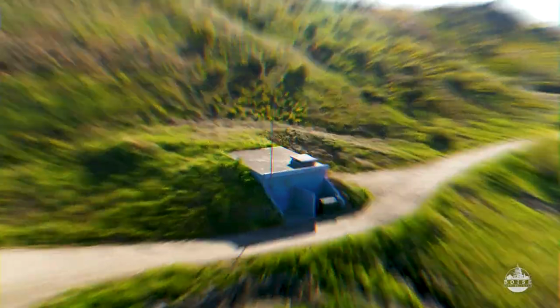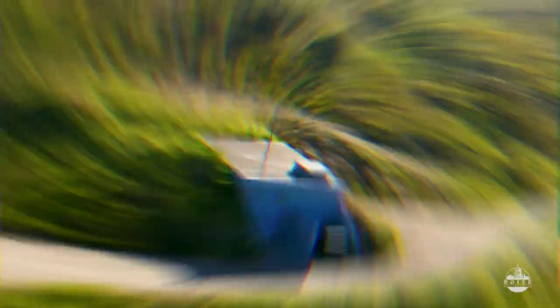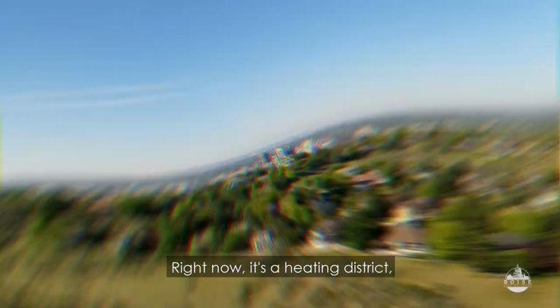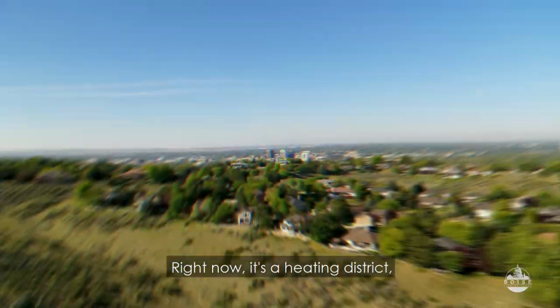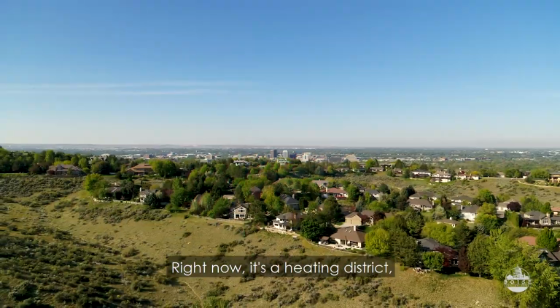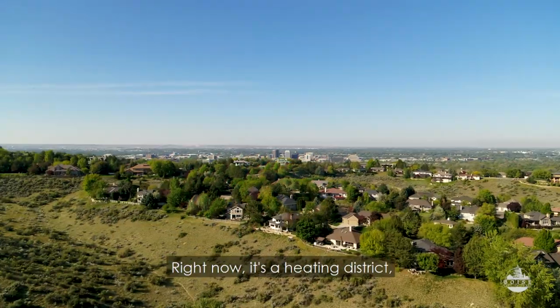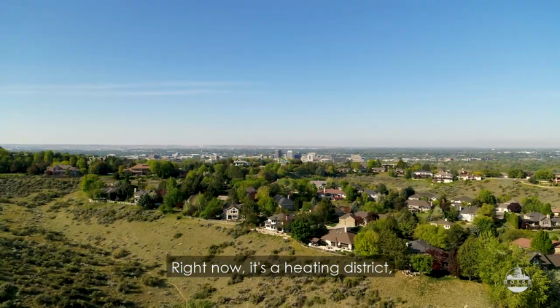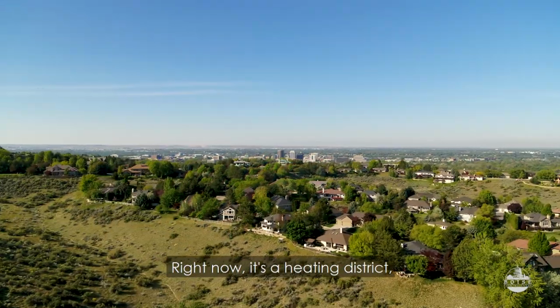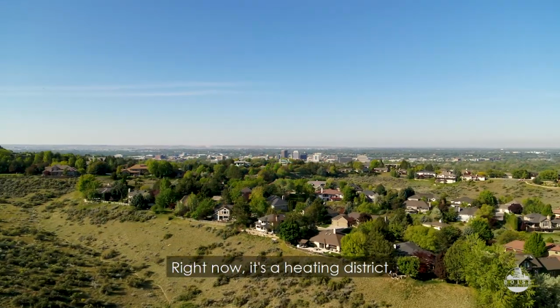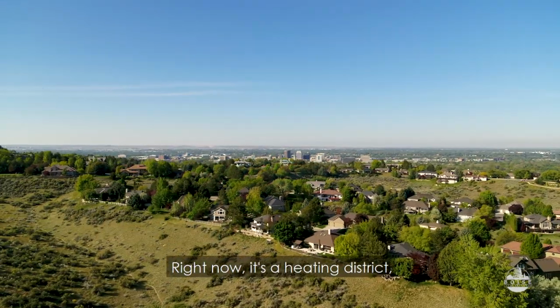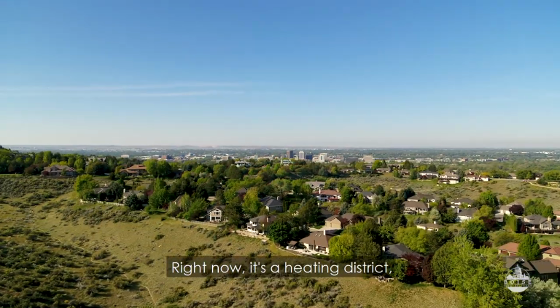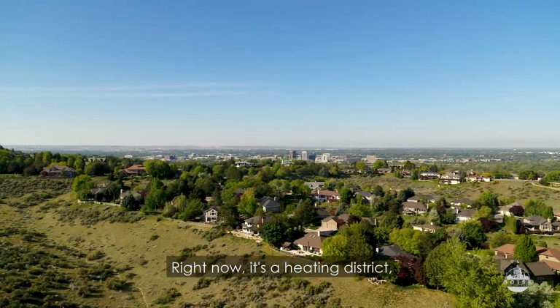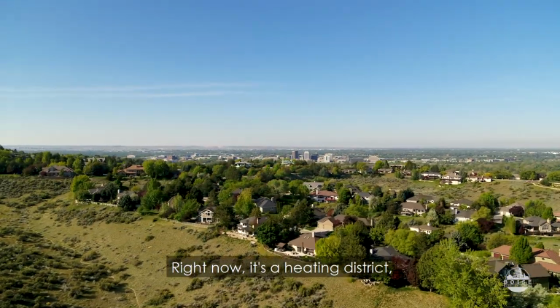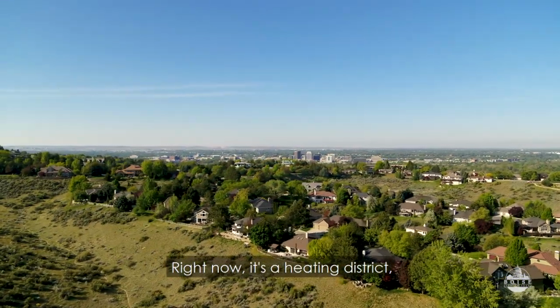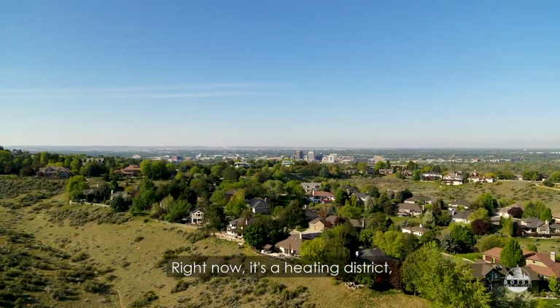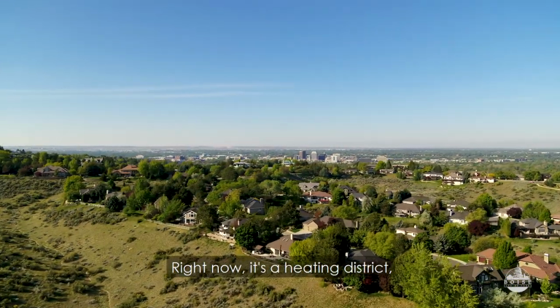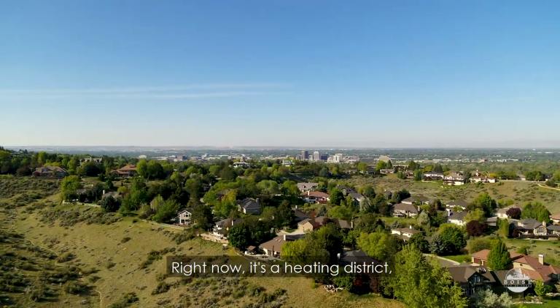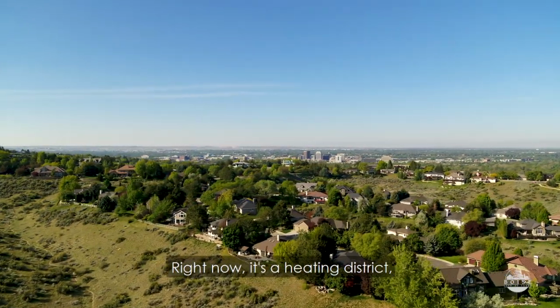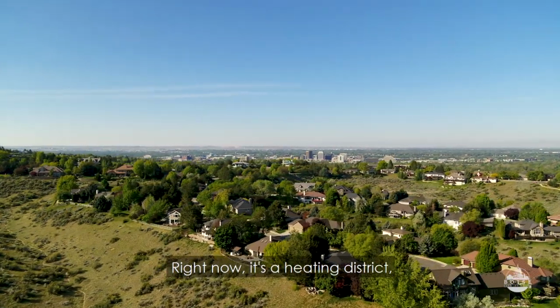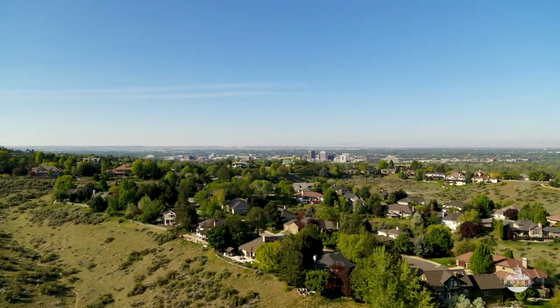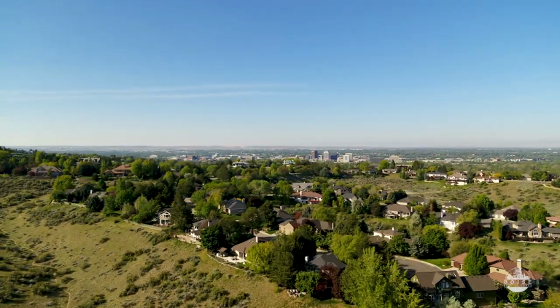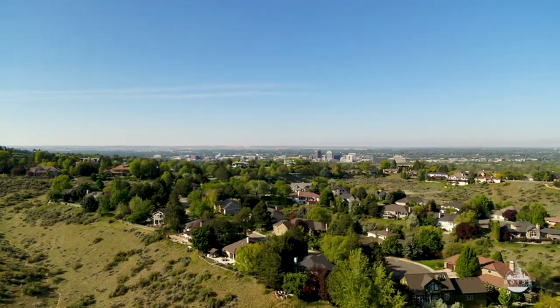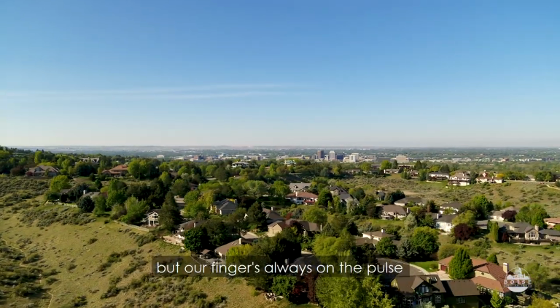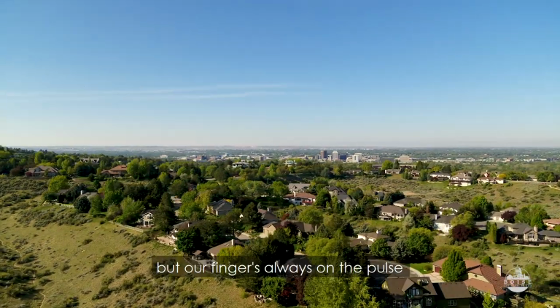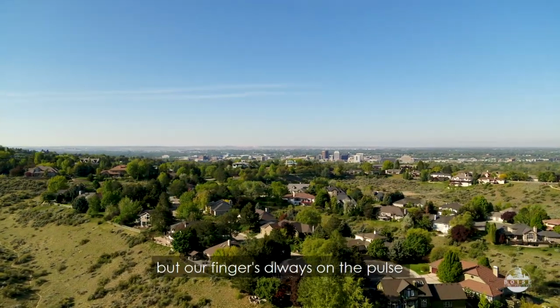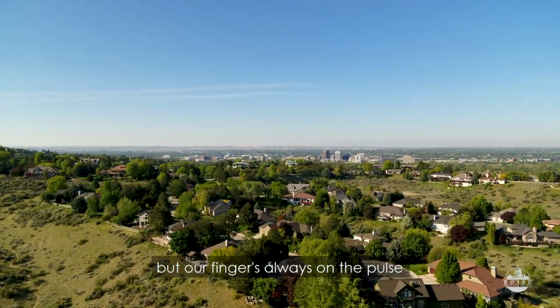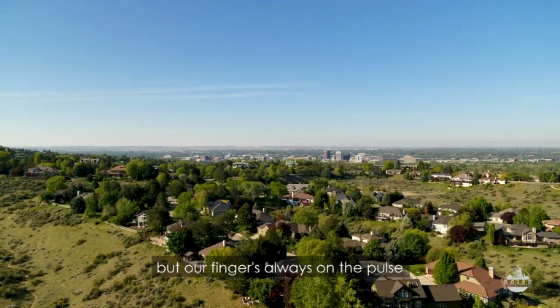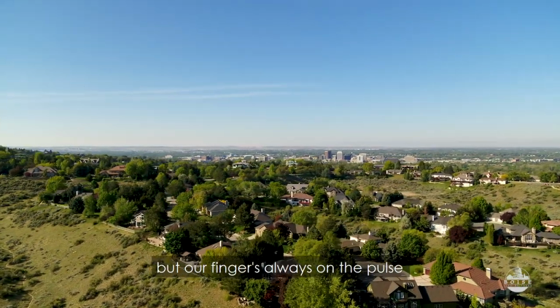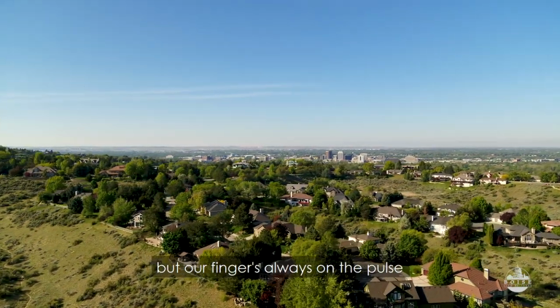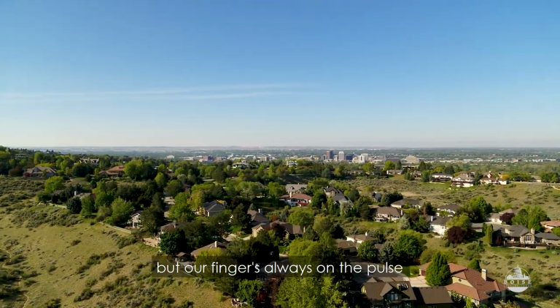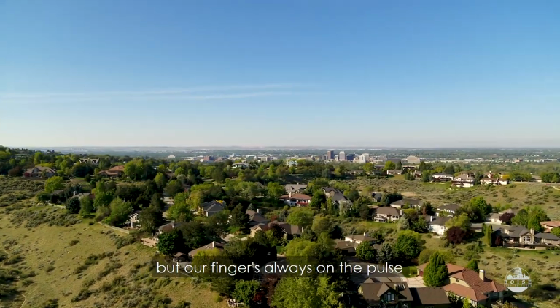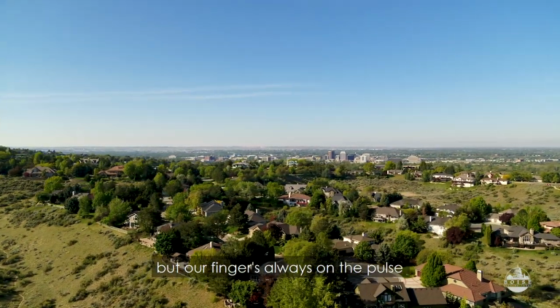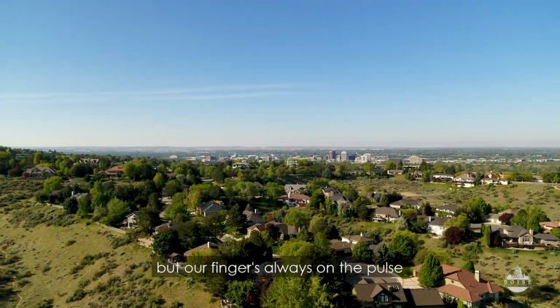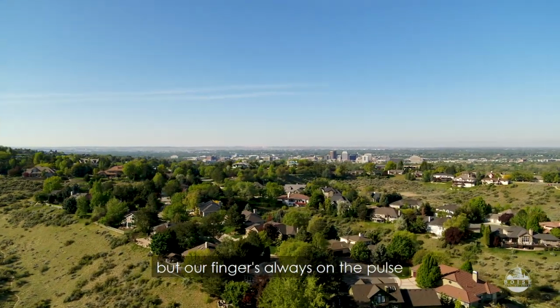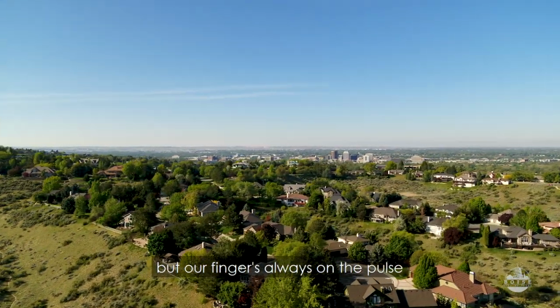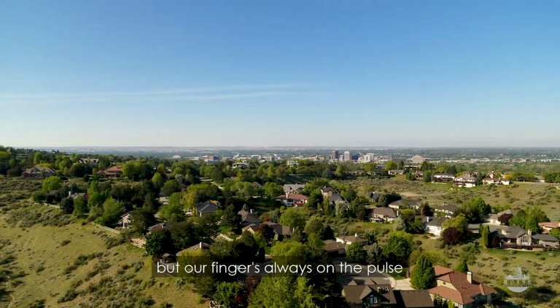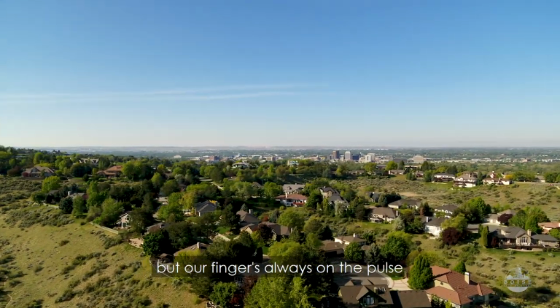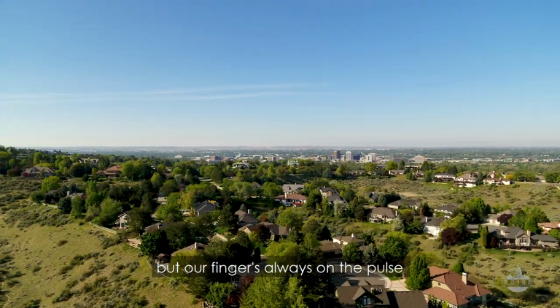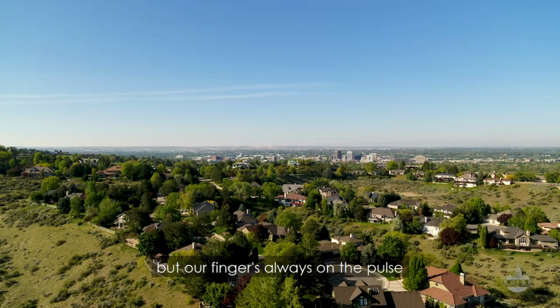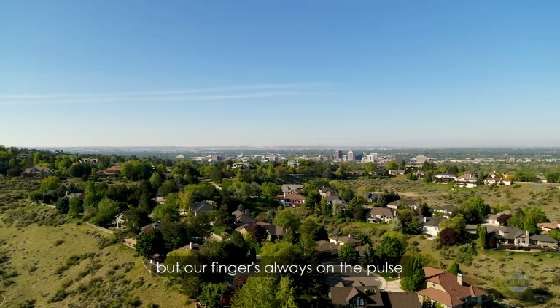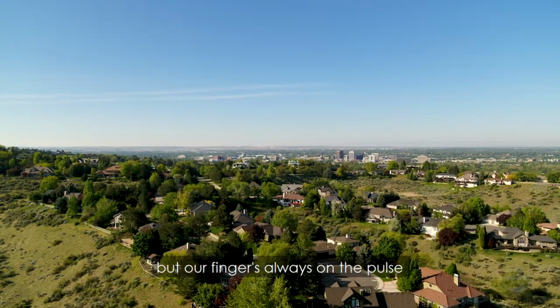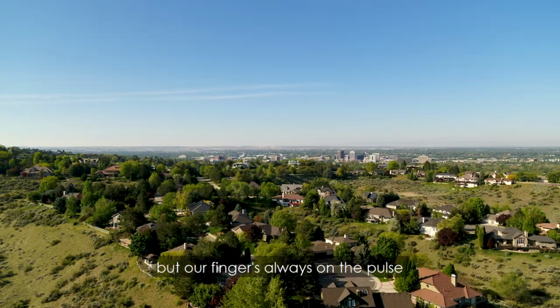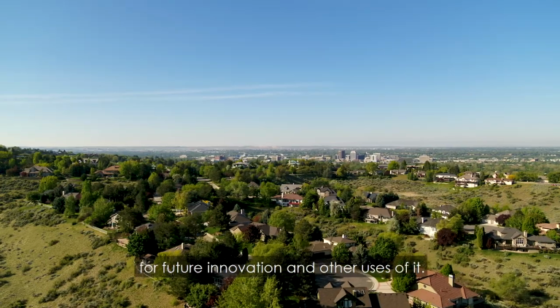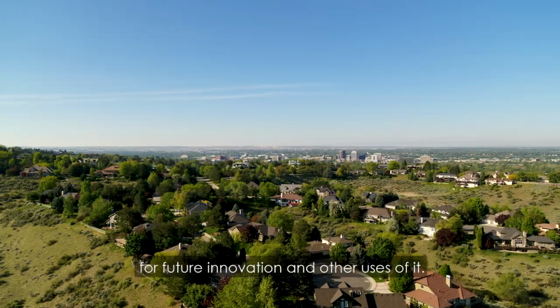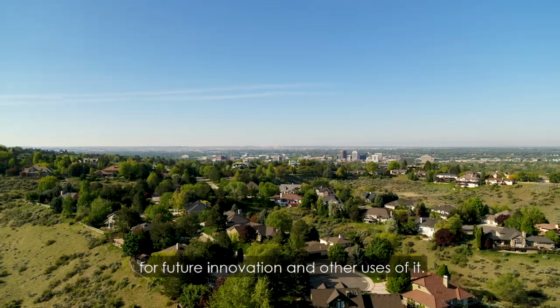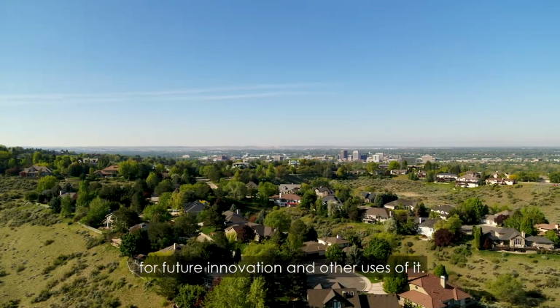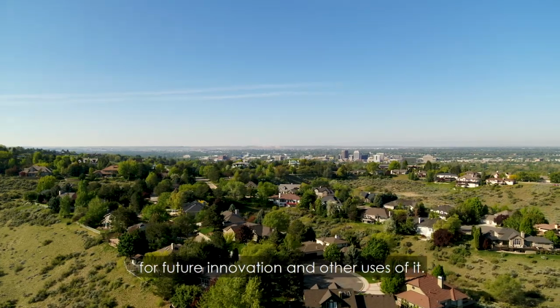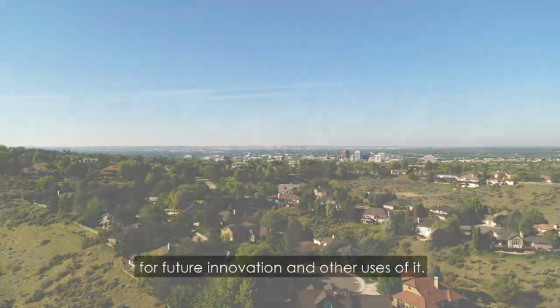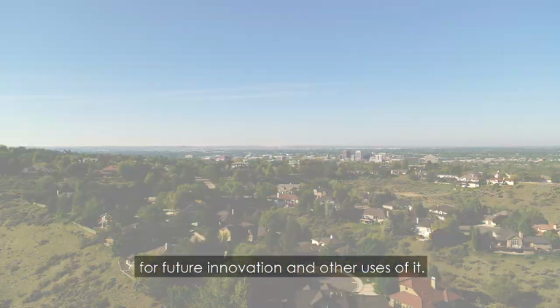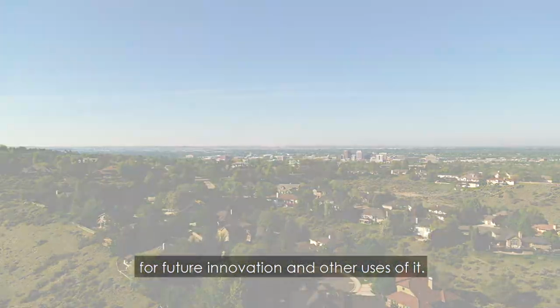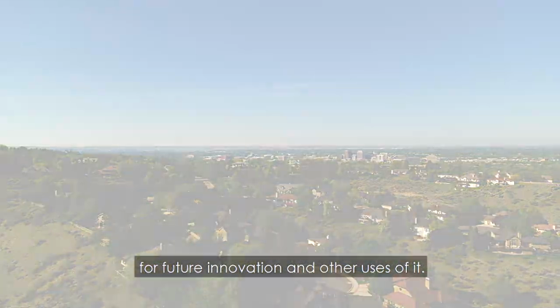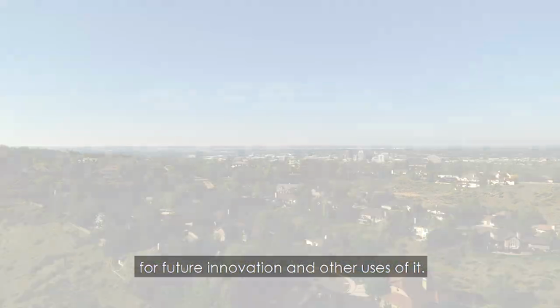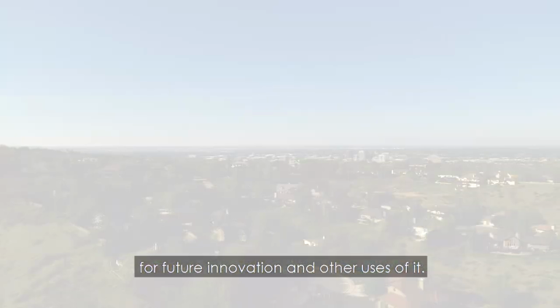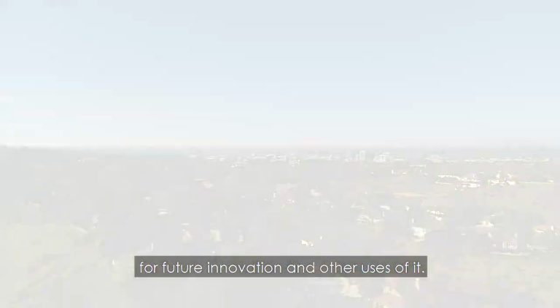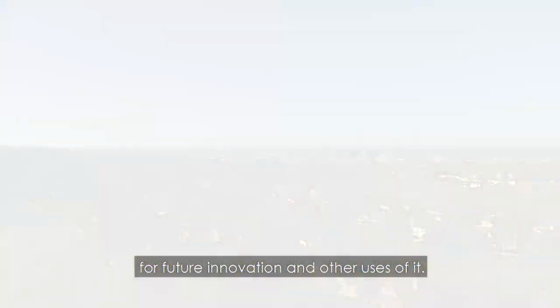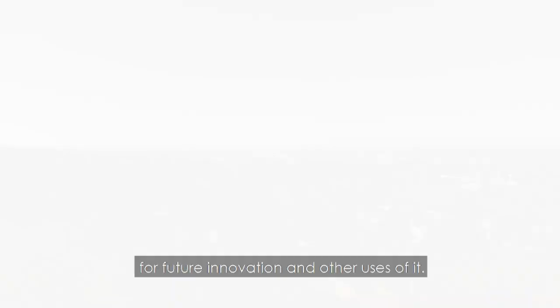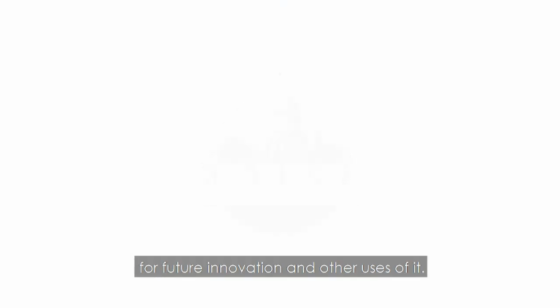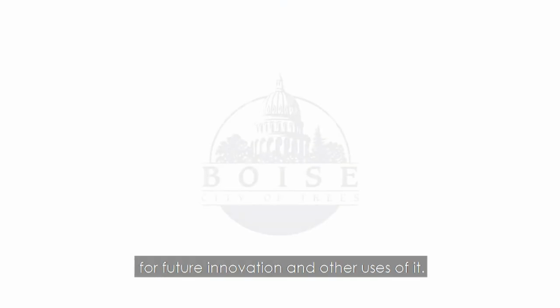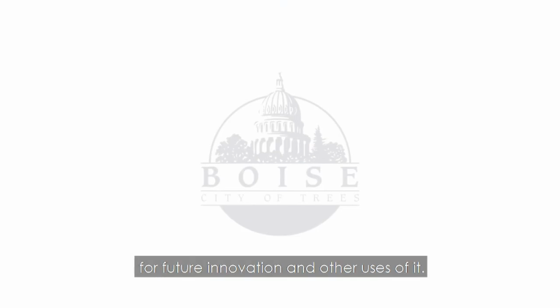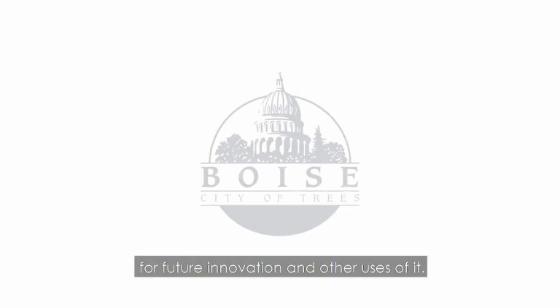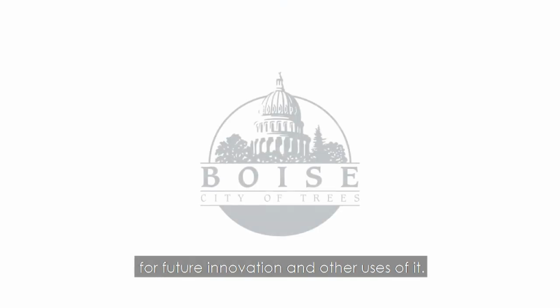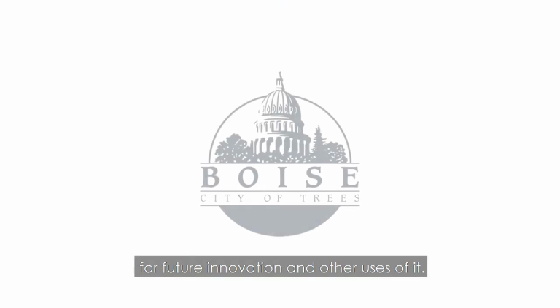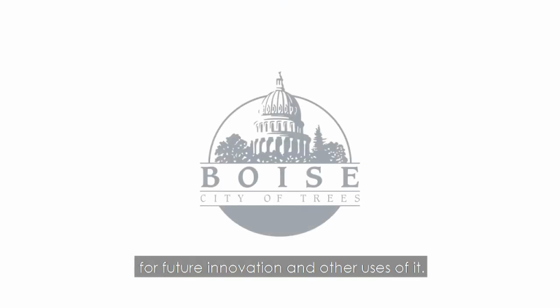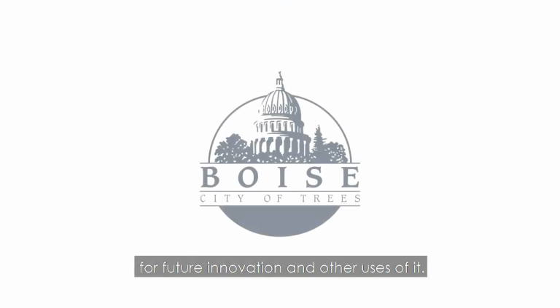Right now it's a heating district, but our finger's always on the pulse for future innovation and other uses of it.